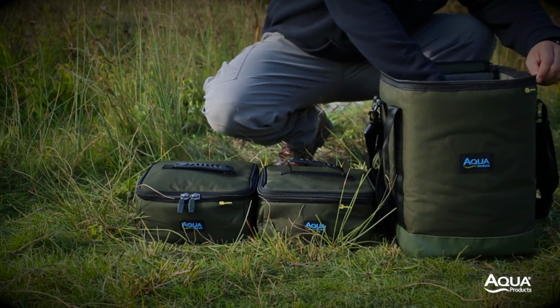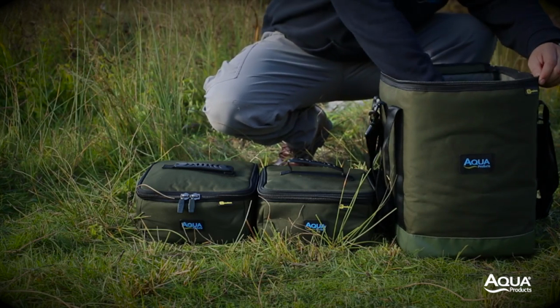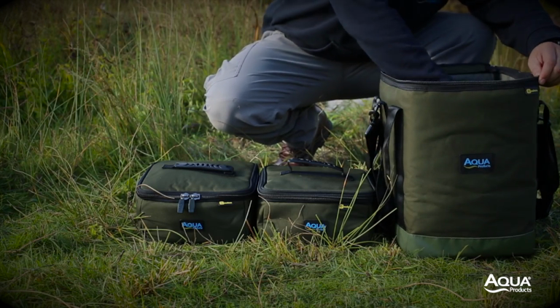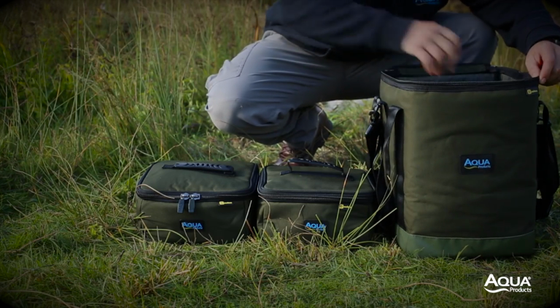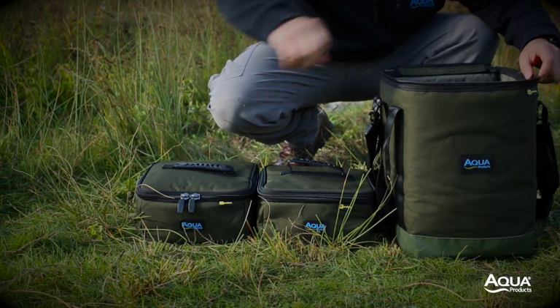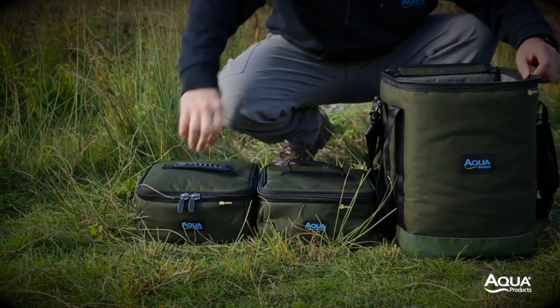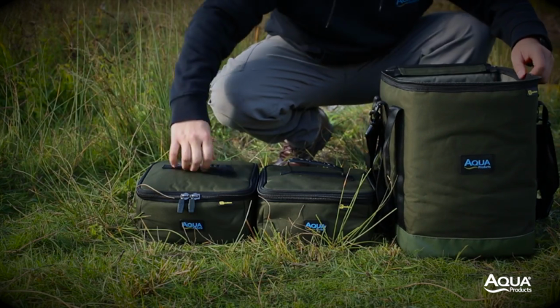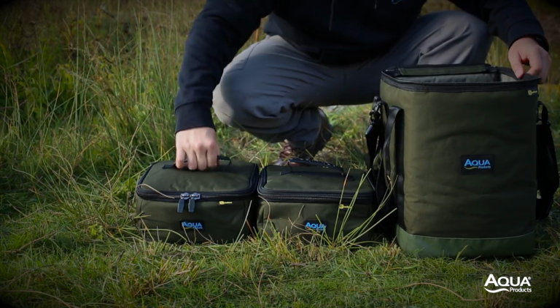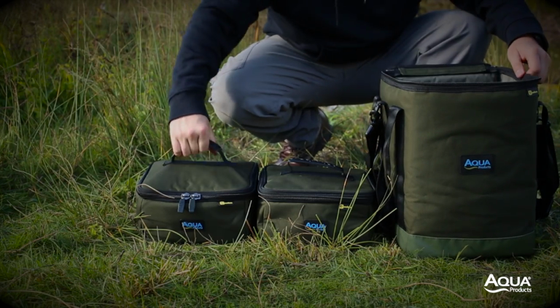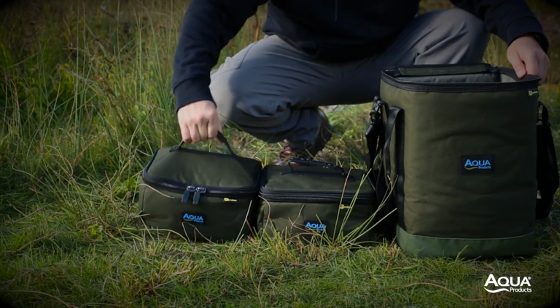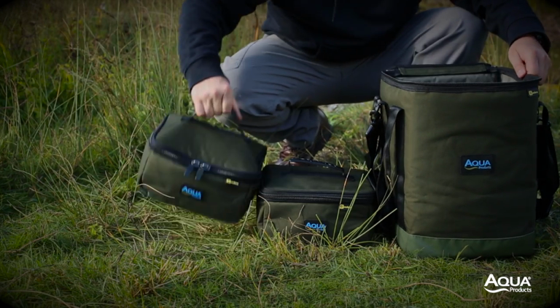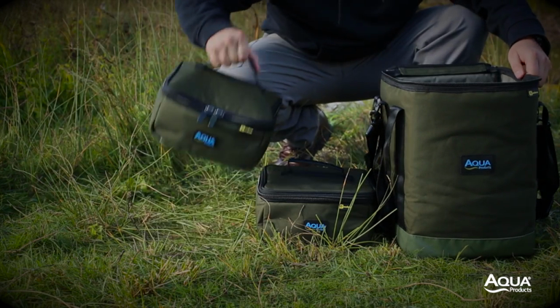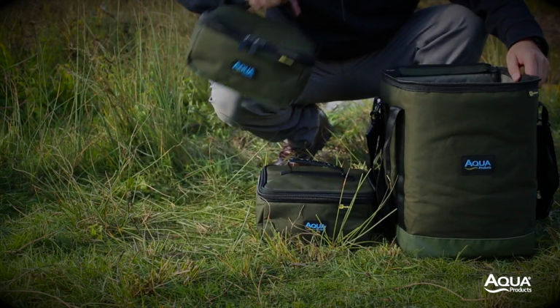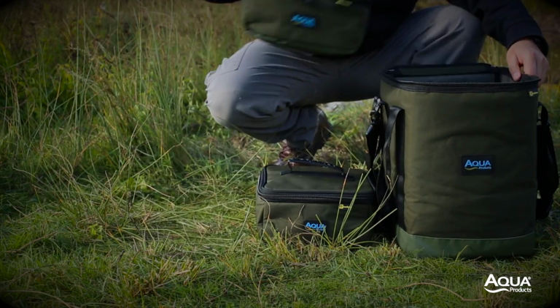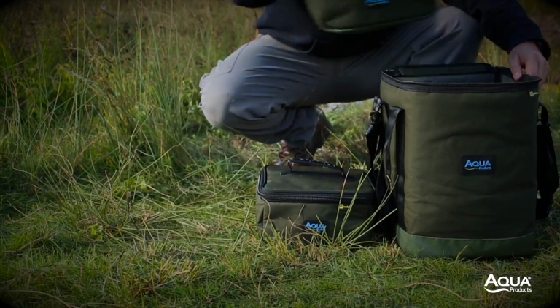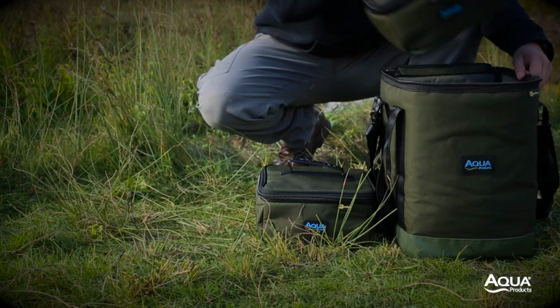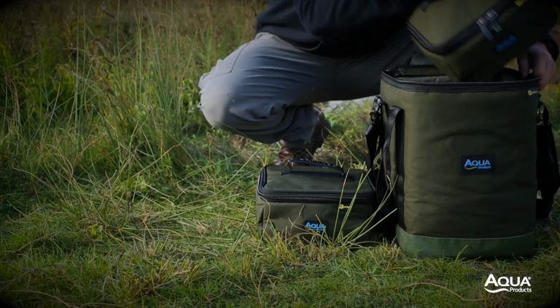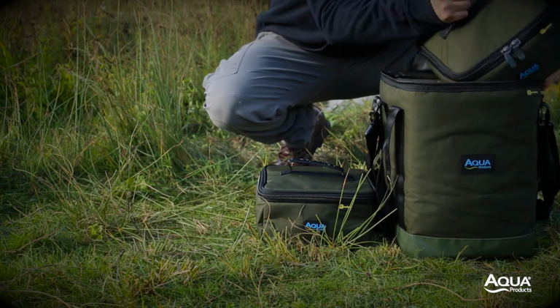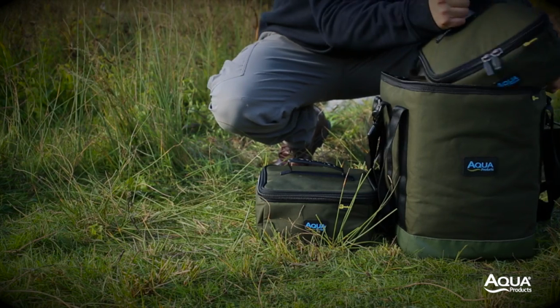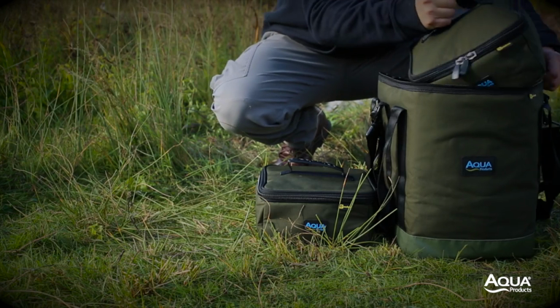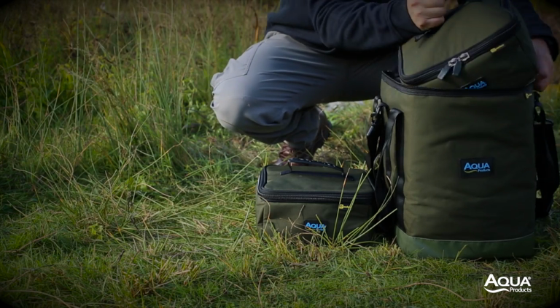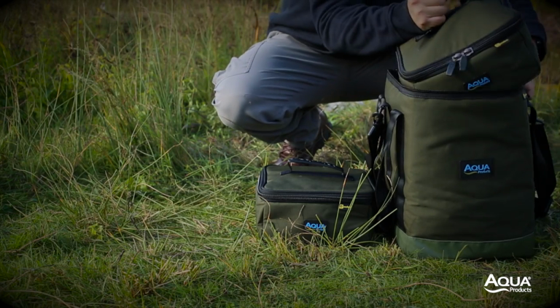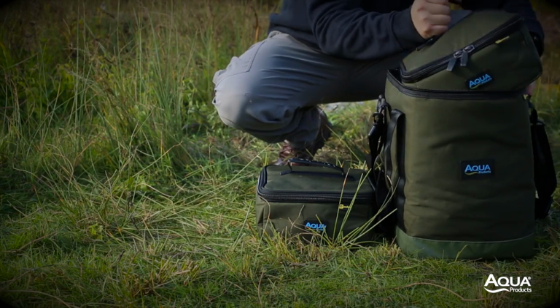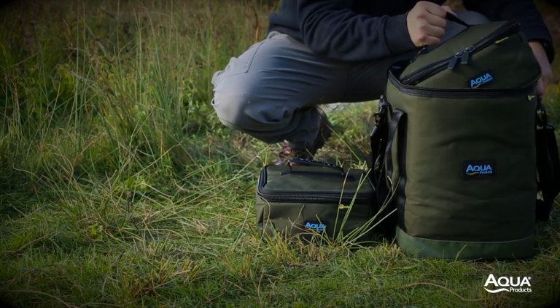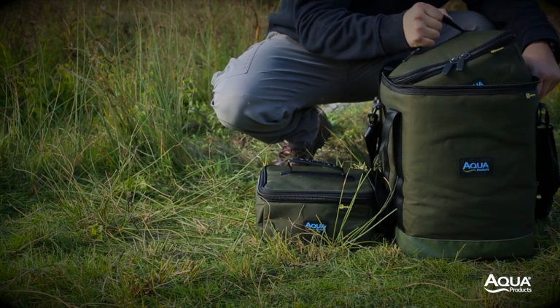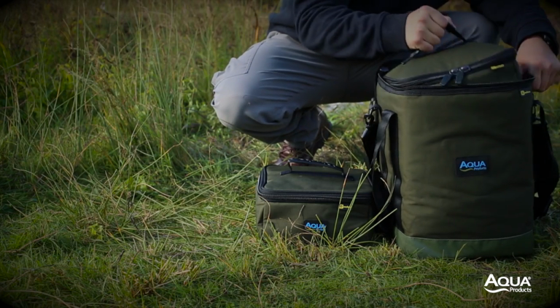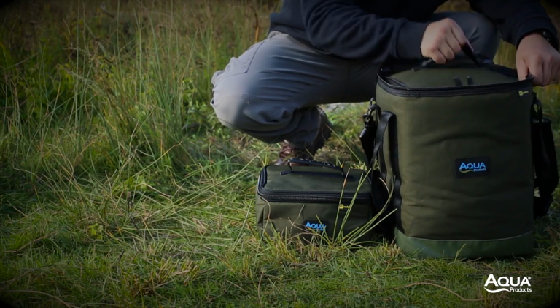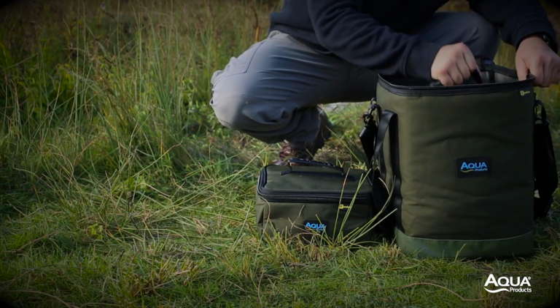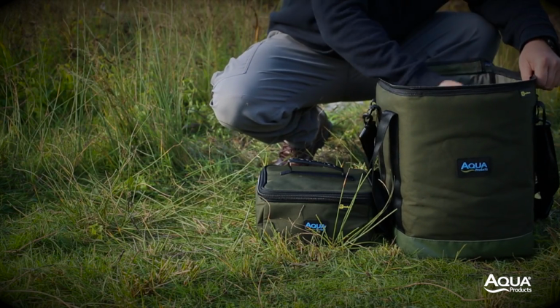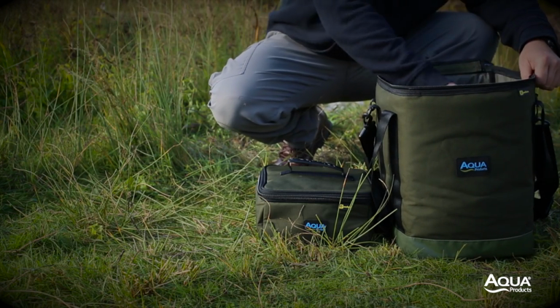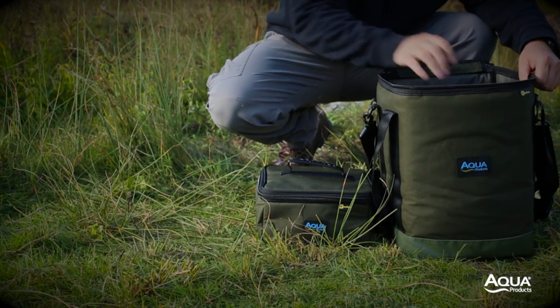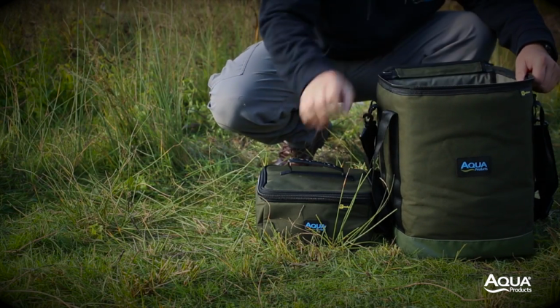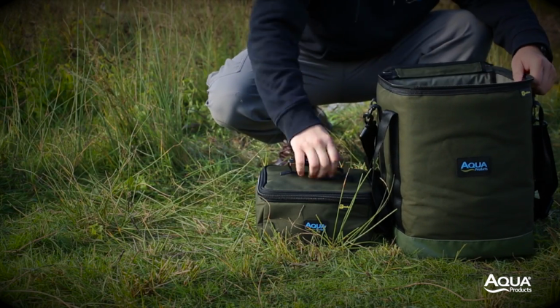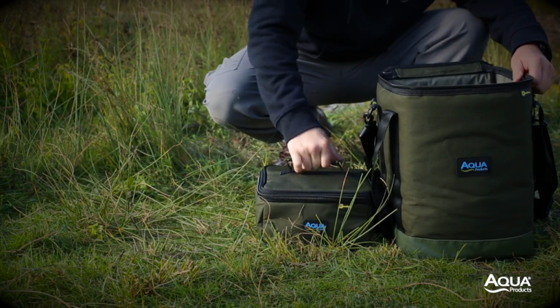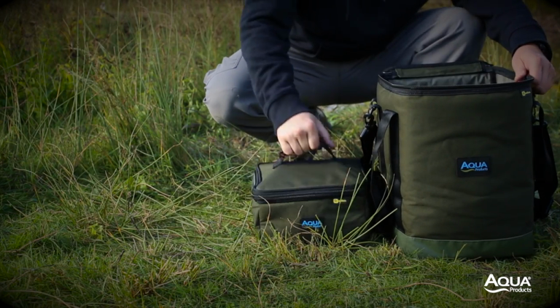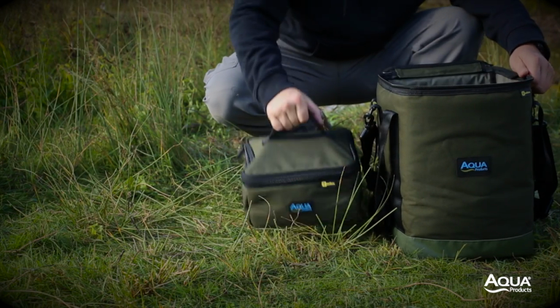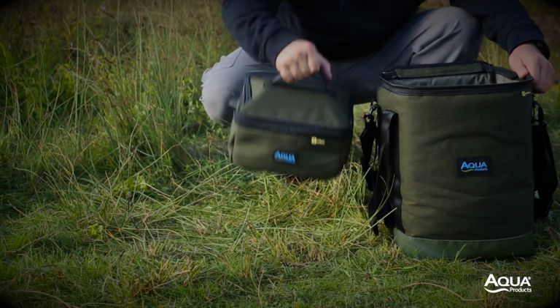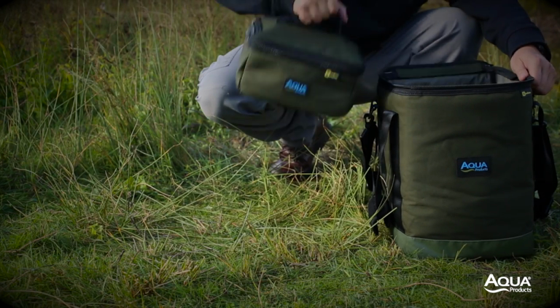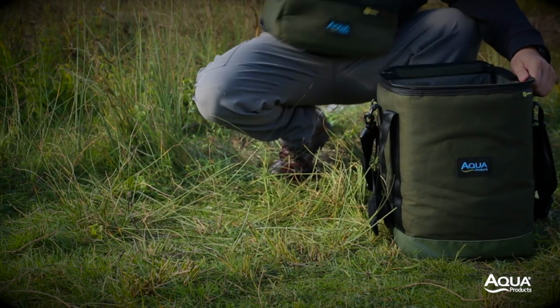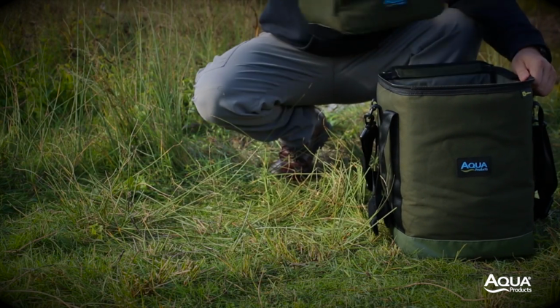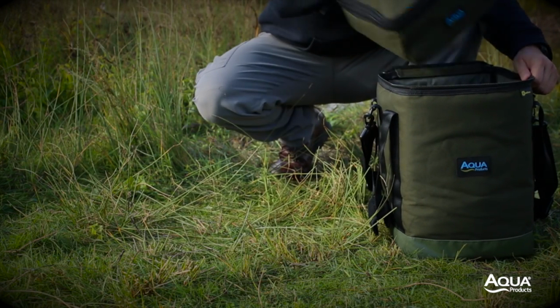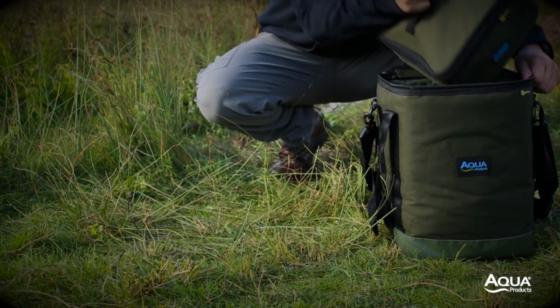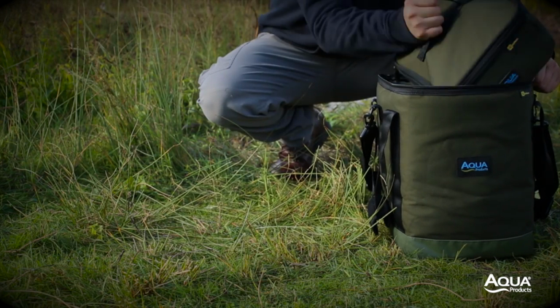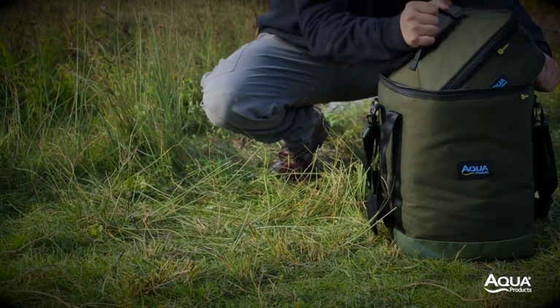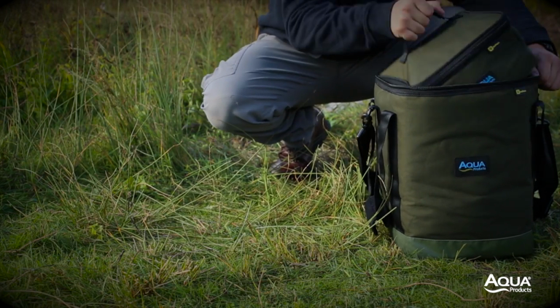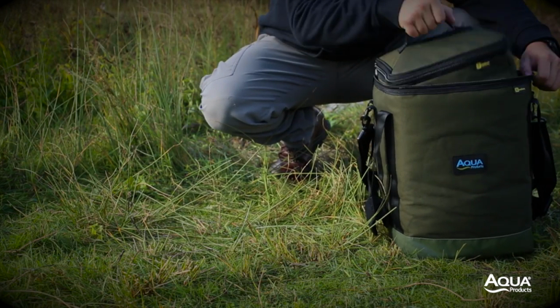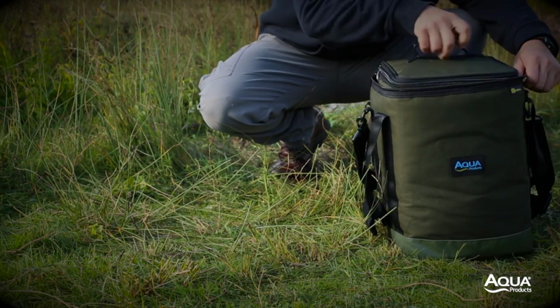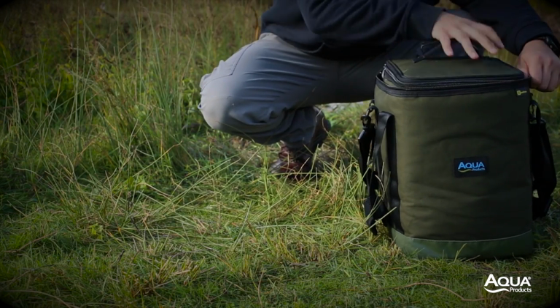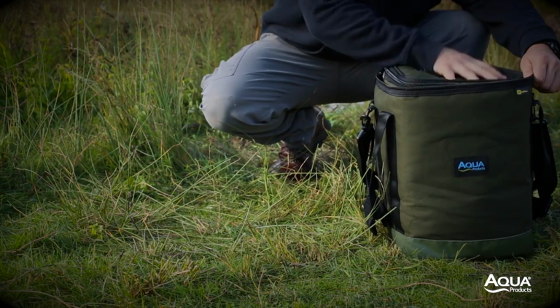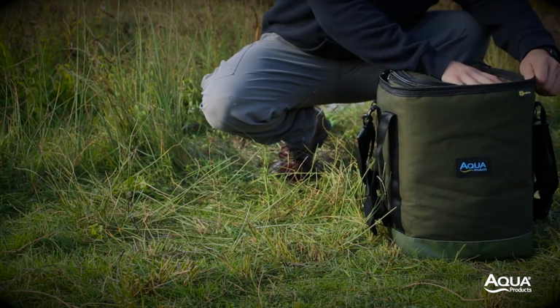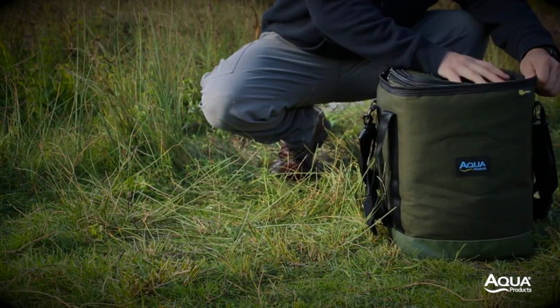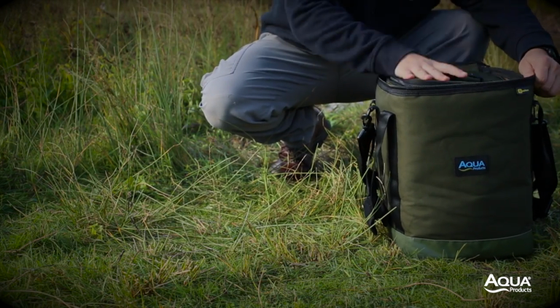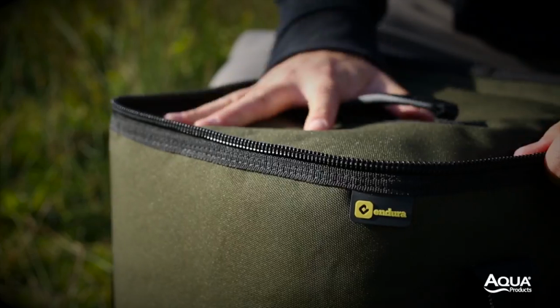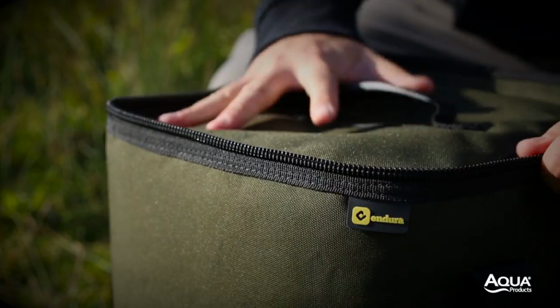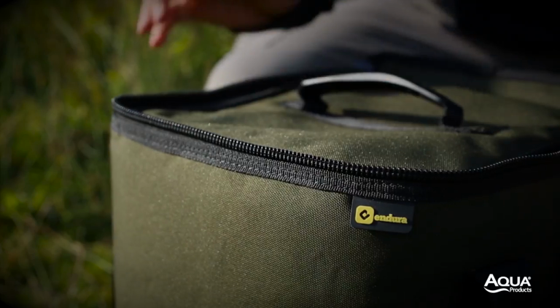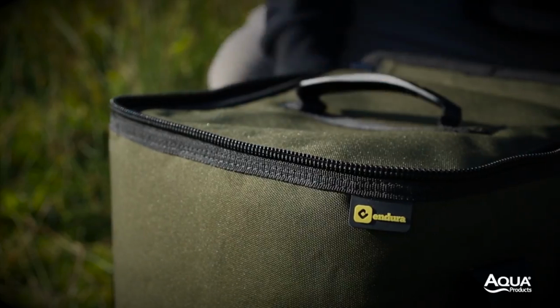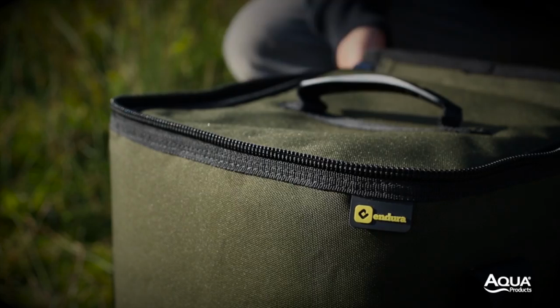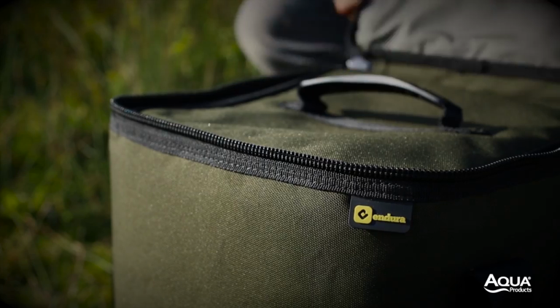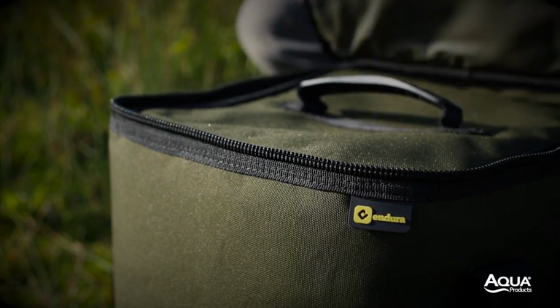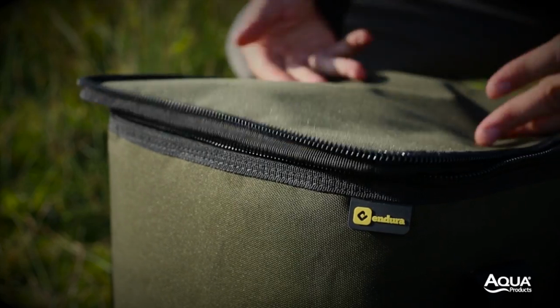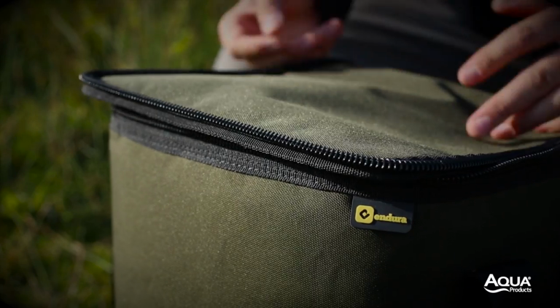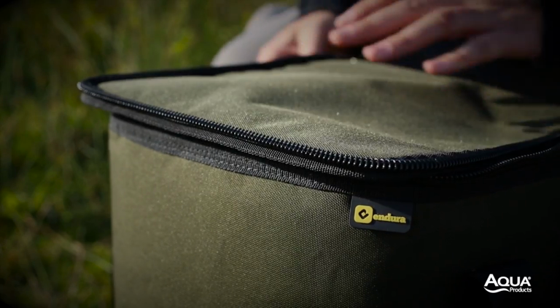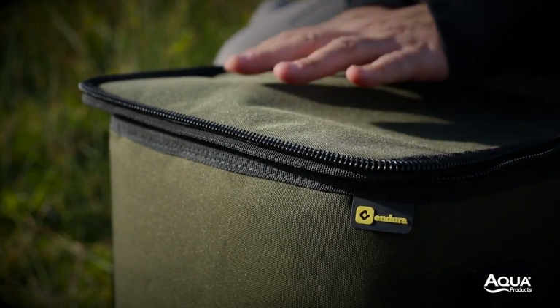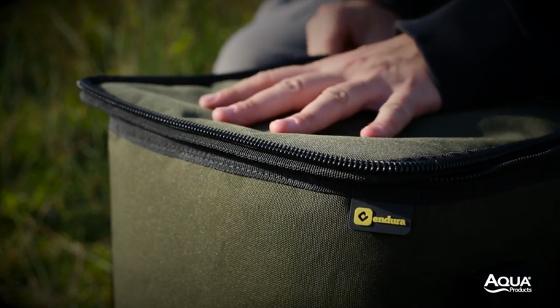The bucket bag will house three of the brew kit bags, meaning pellets, pop-ups and boilies can all be separated and organised during transit.